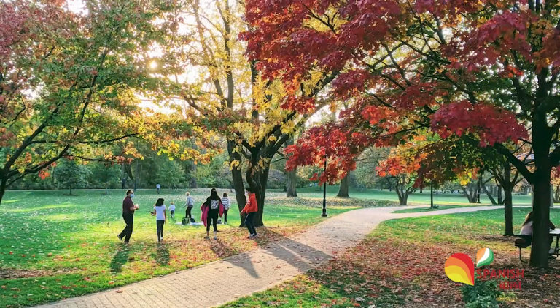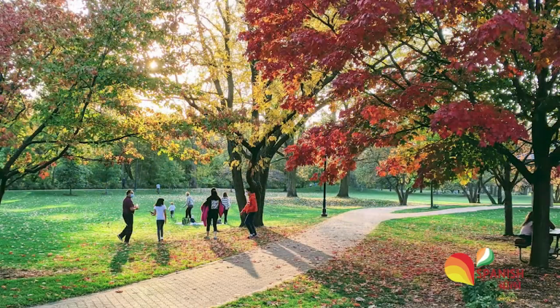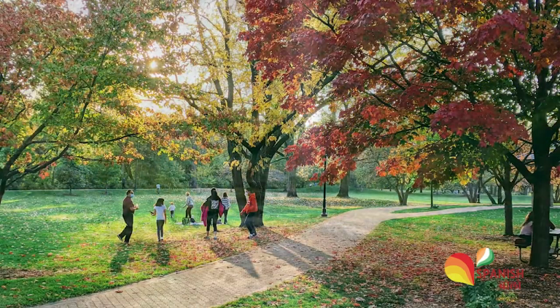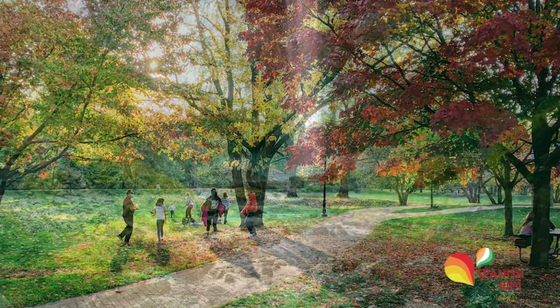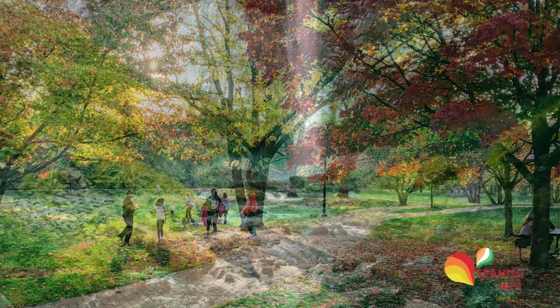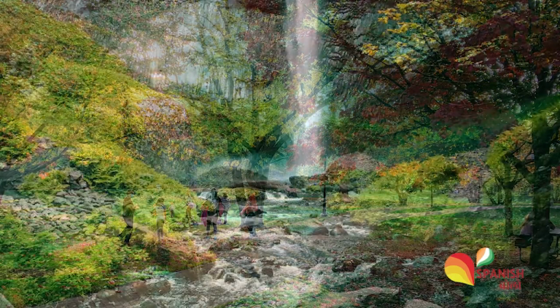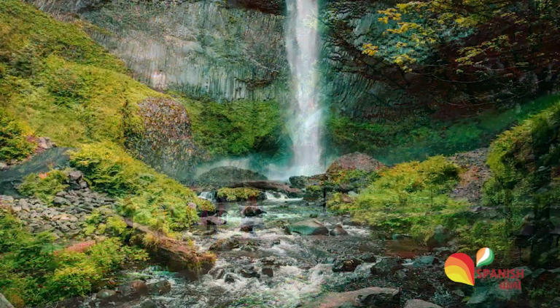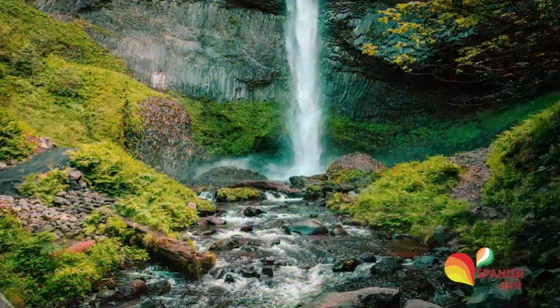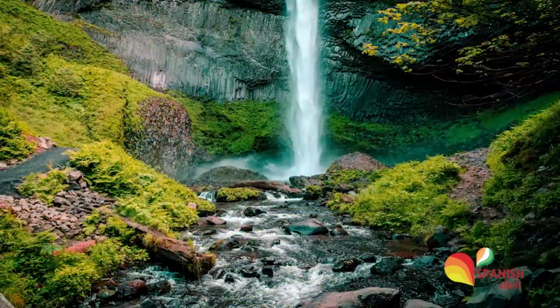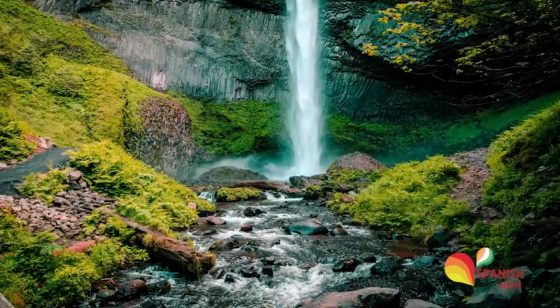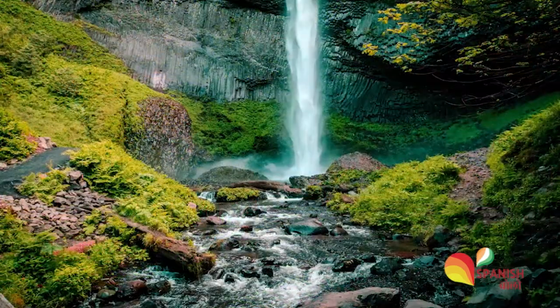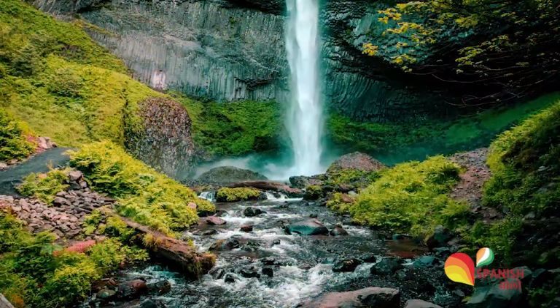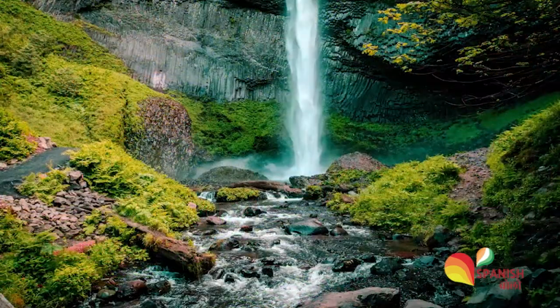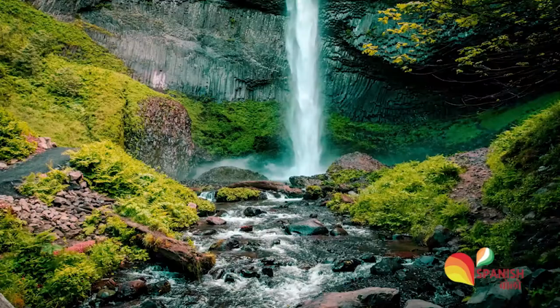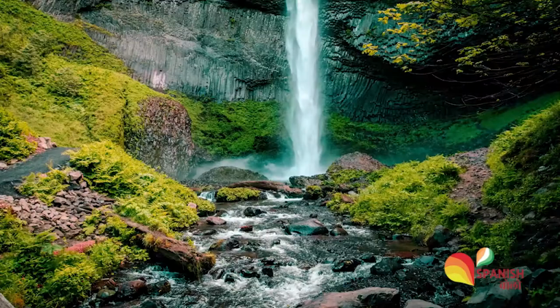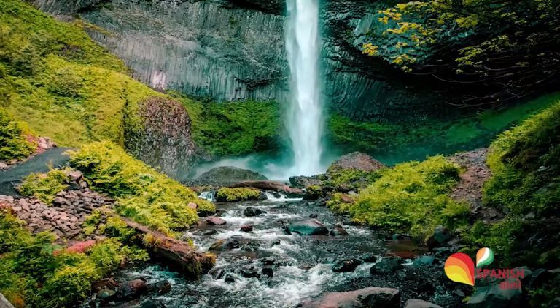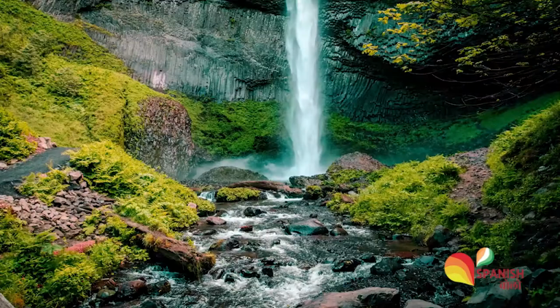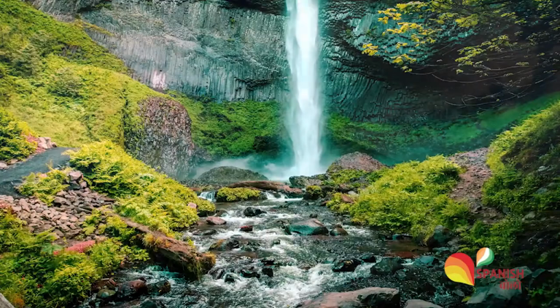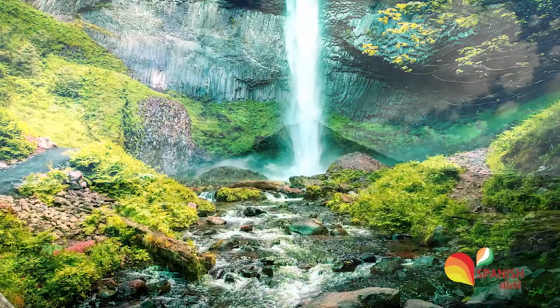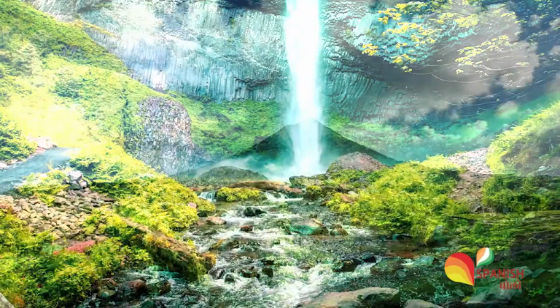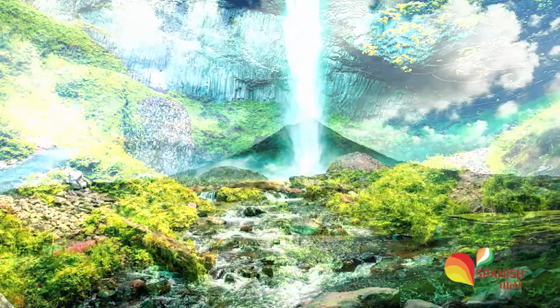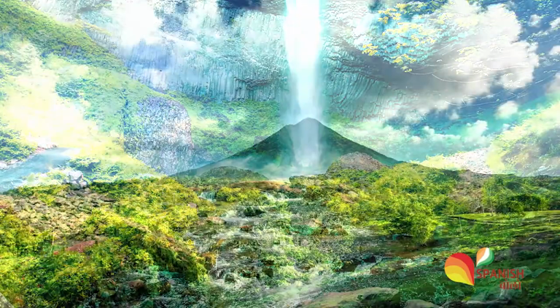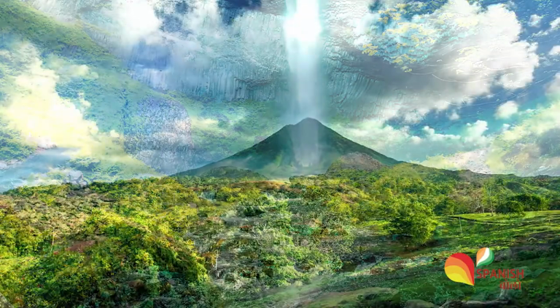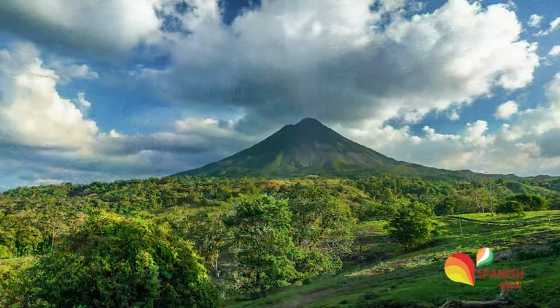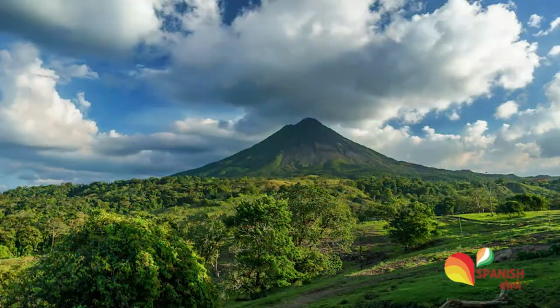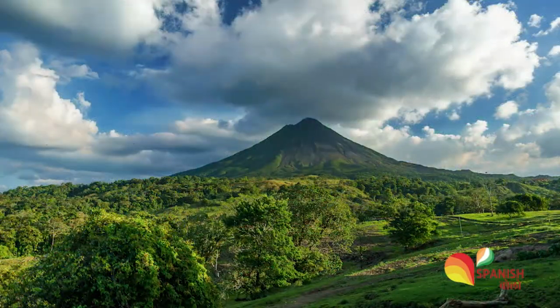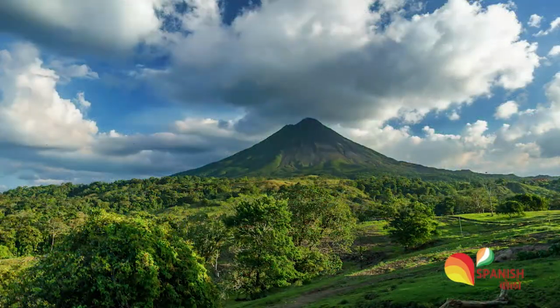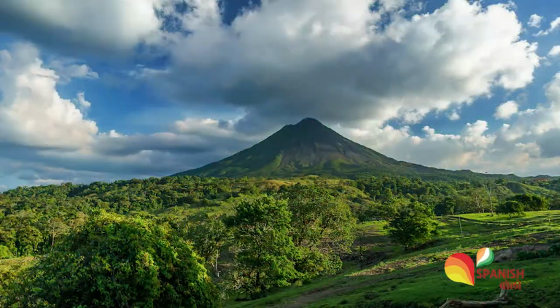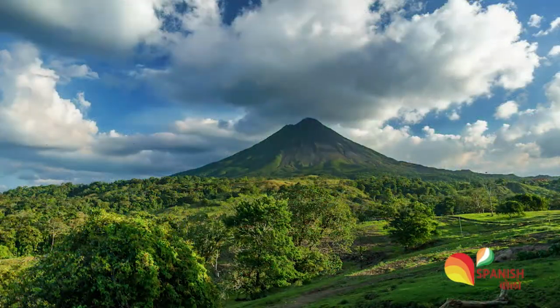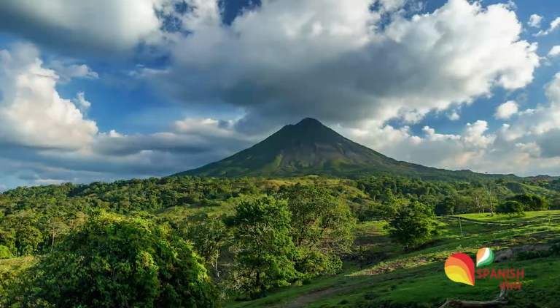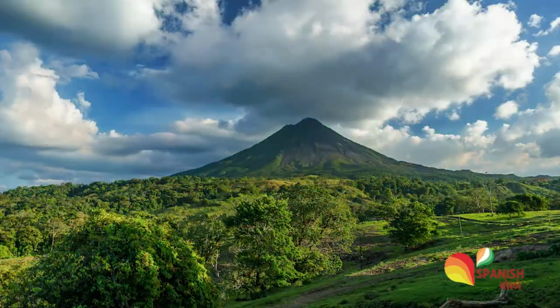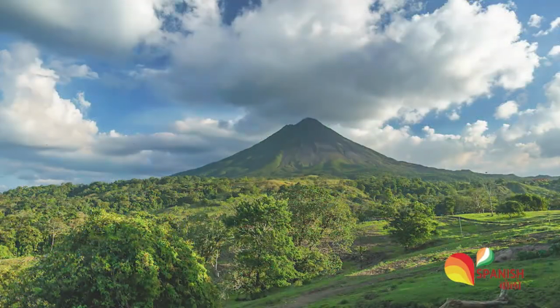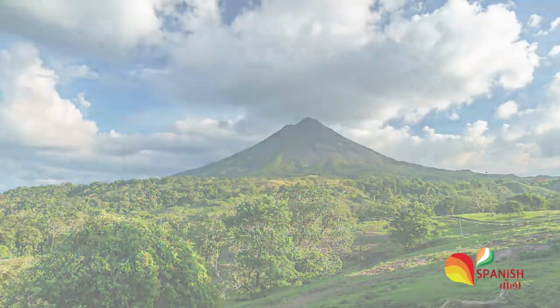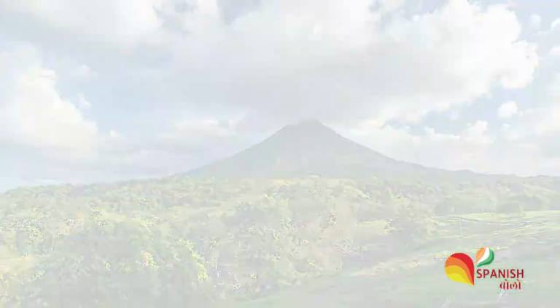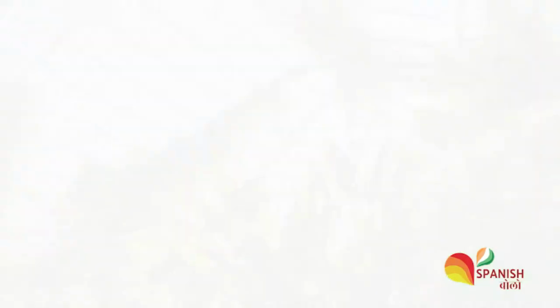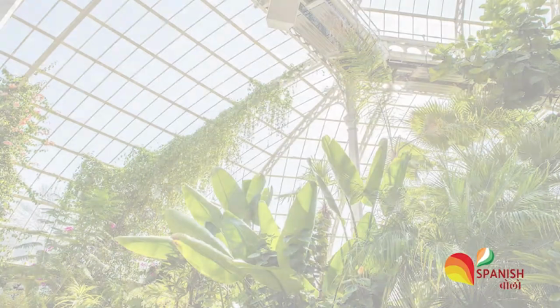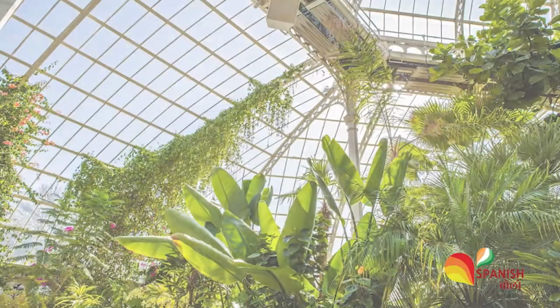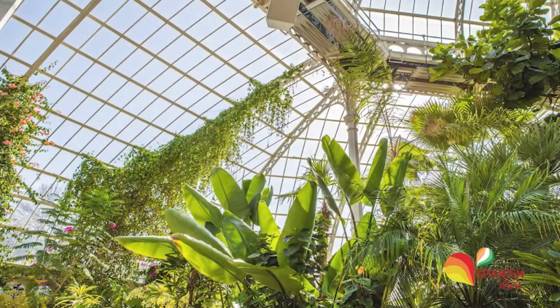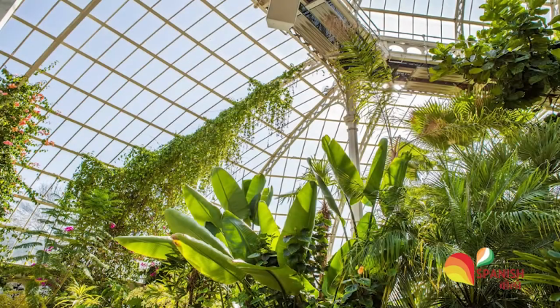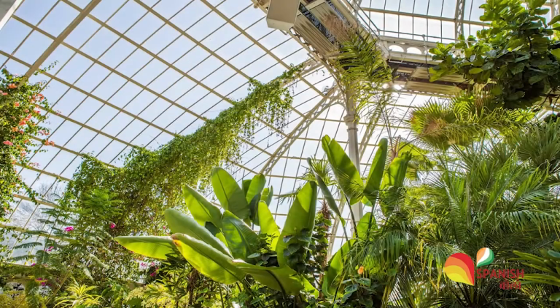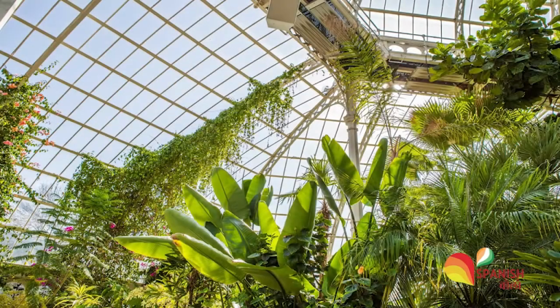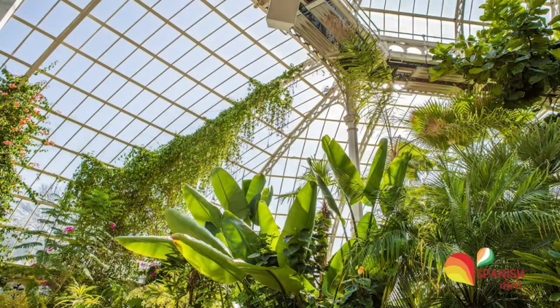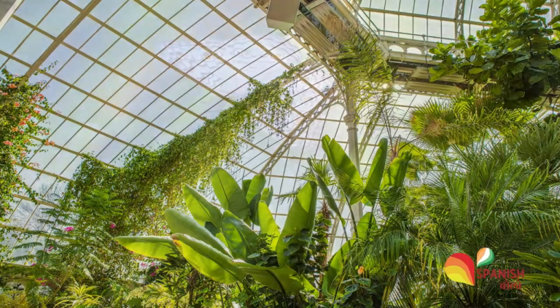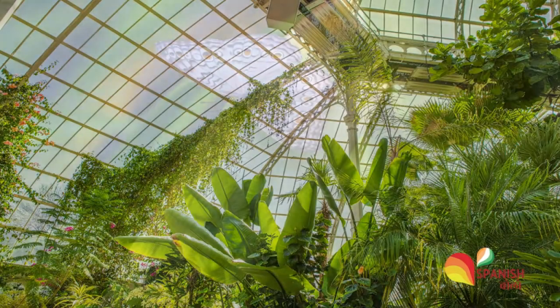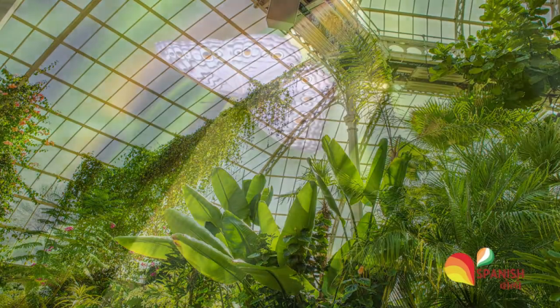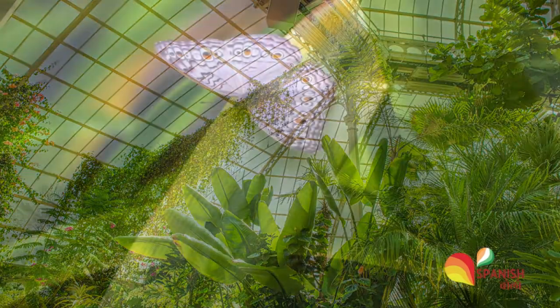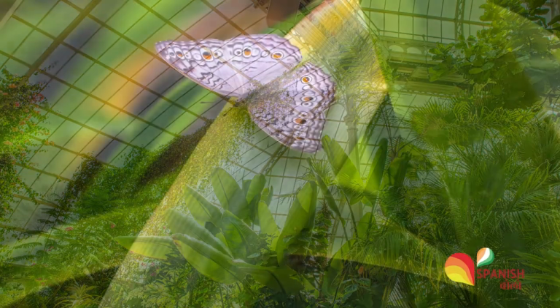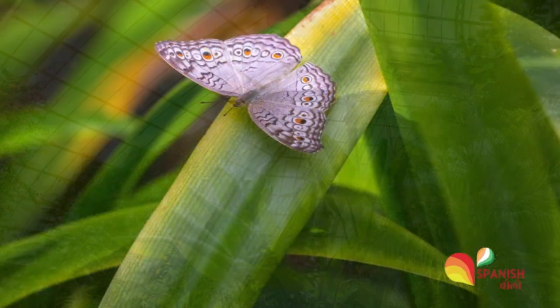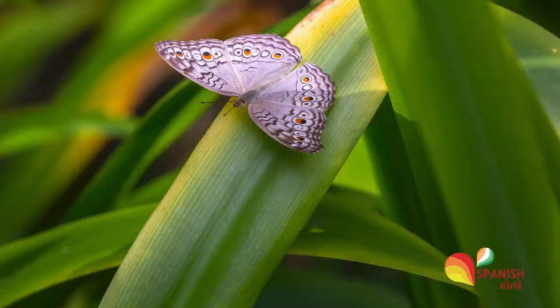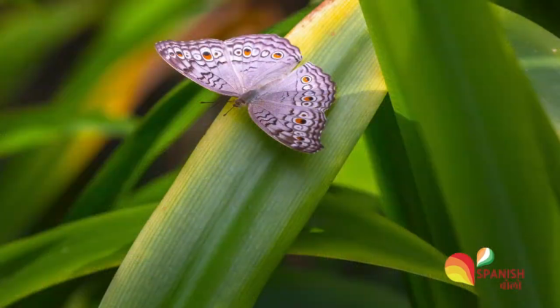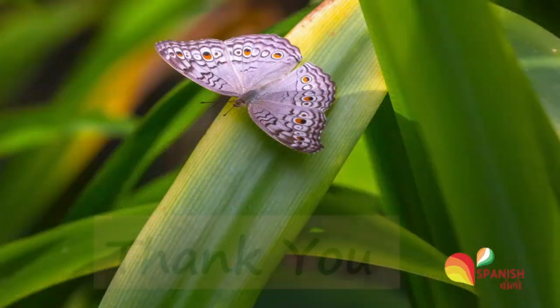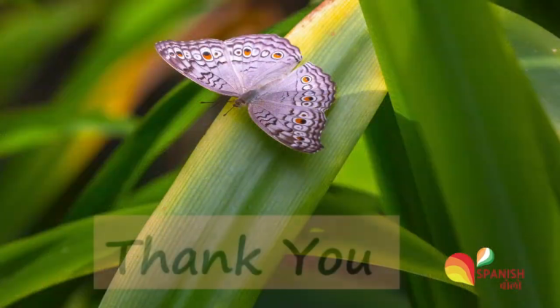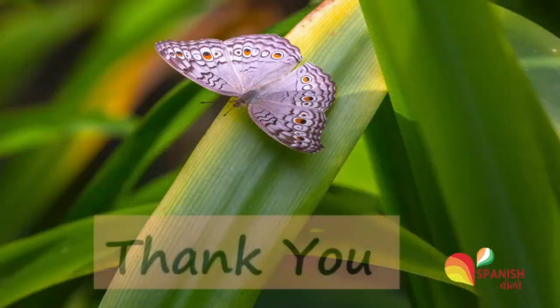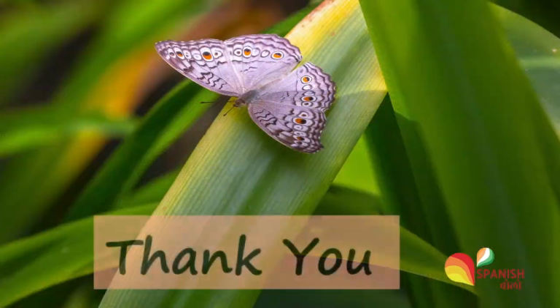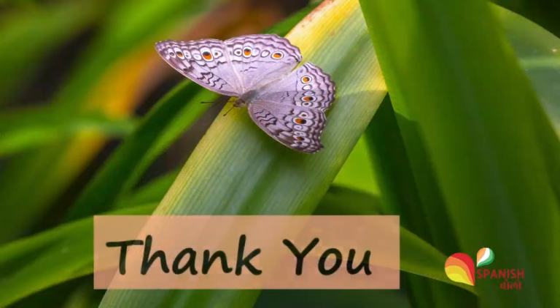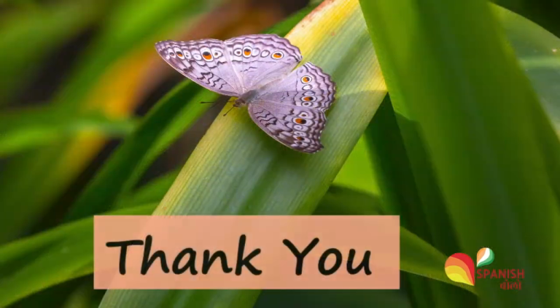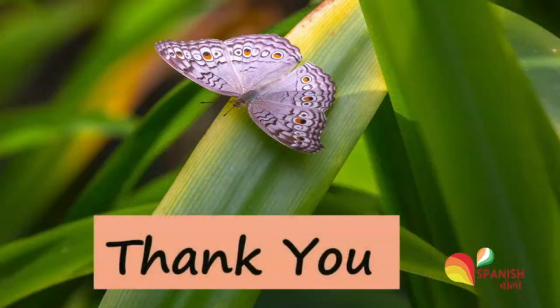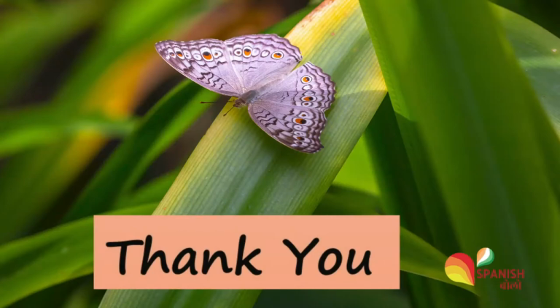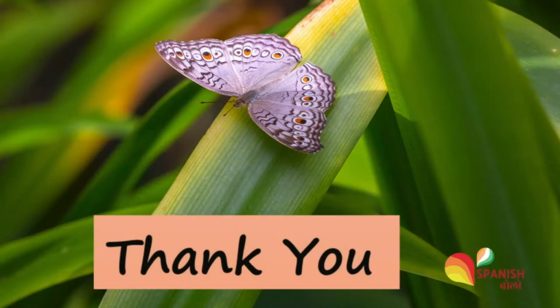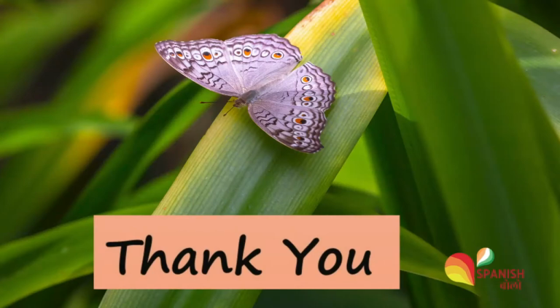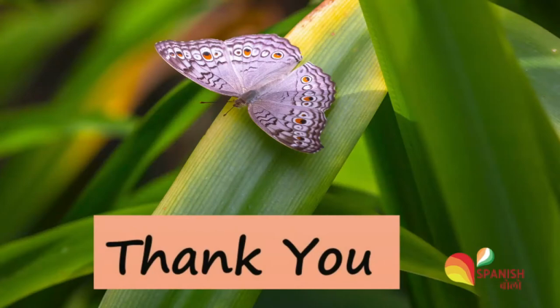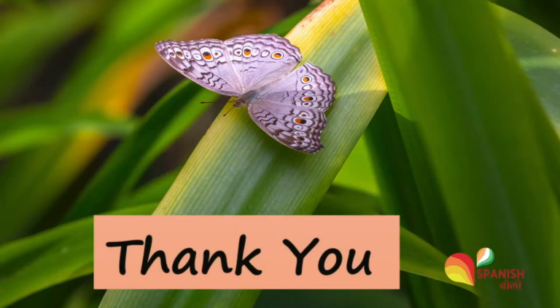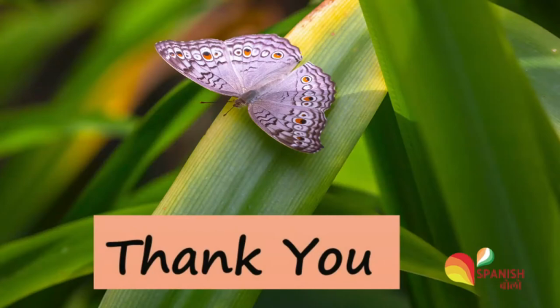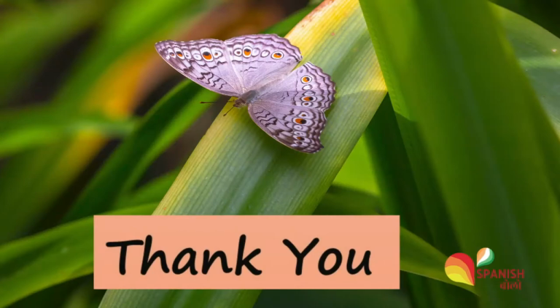We hope this video delighted you. These places are a must visit because the level of tranquility and serenity they offer is unmatched. Thank you for watching.